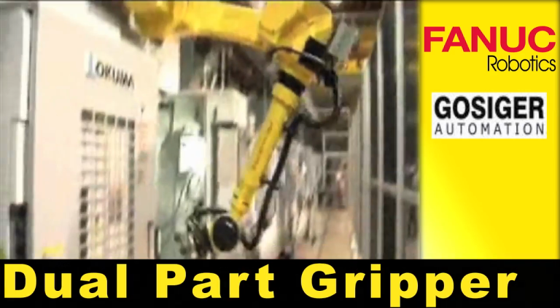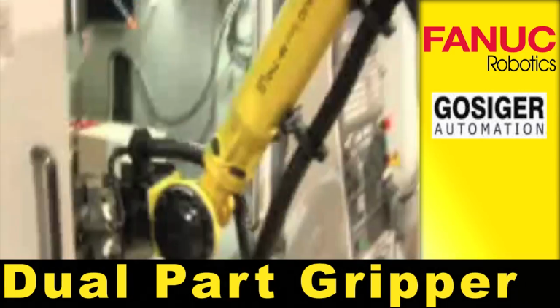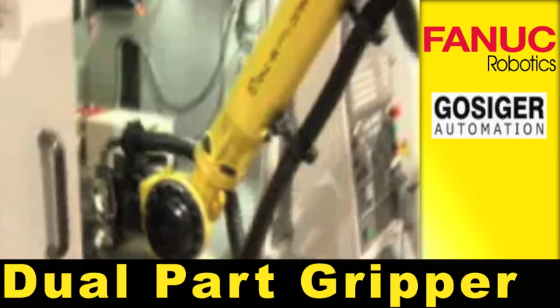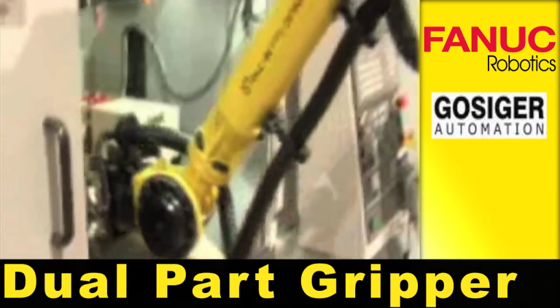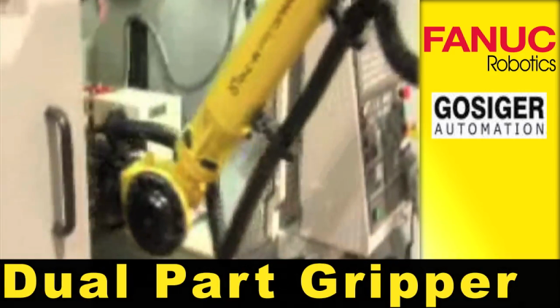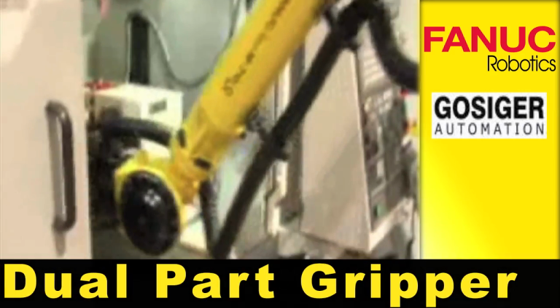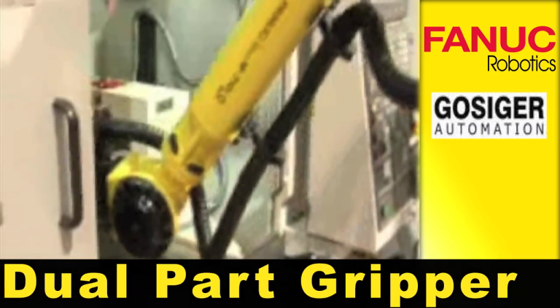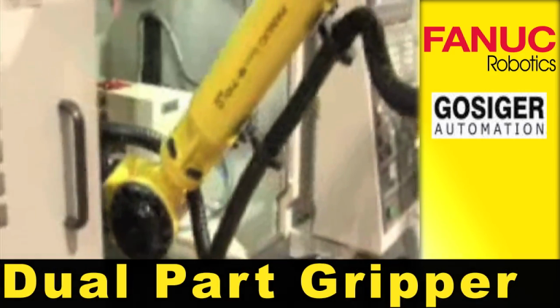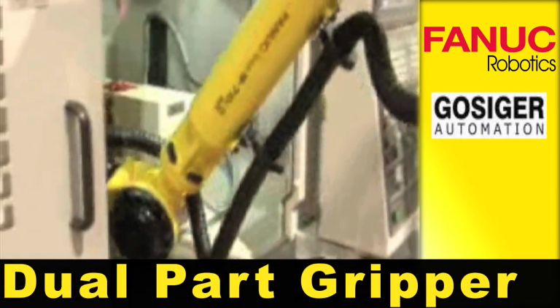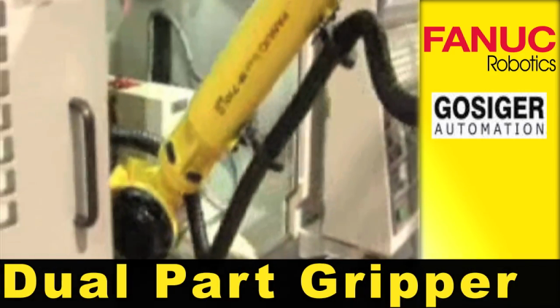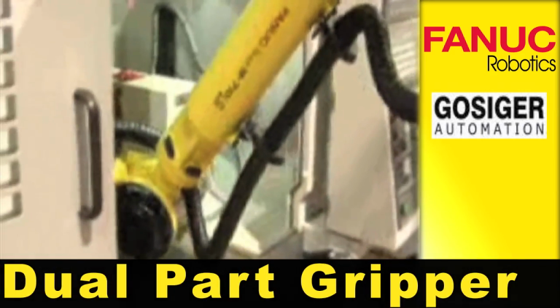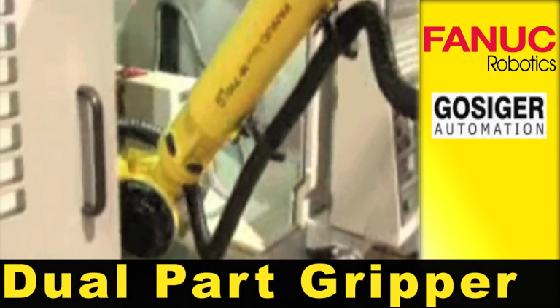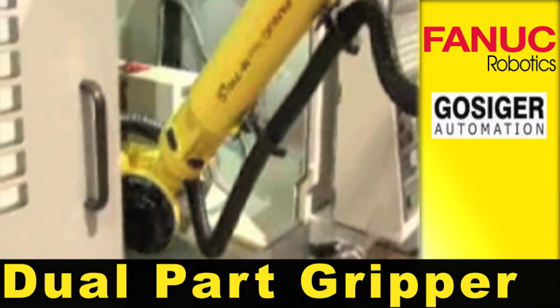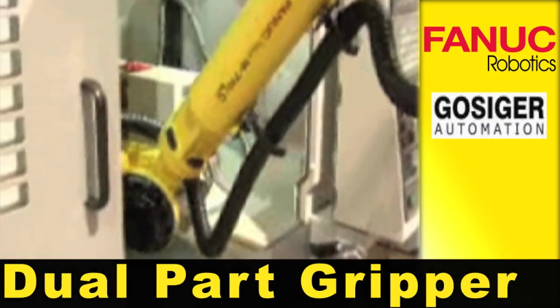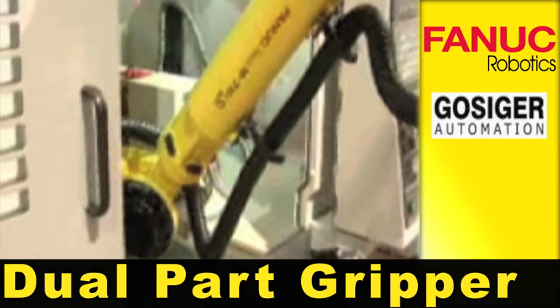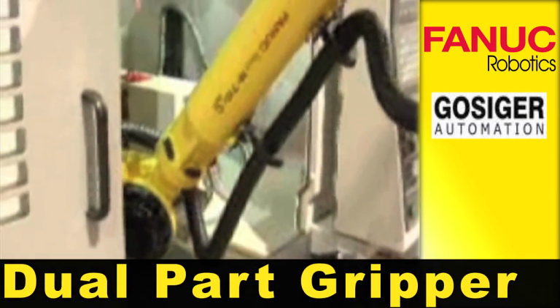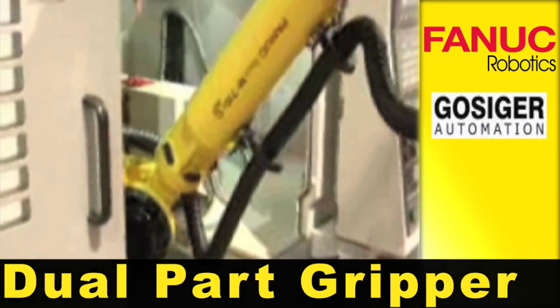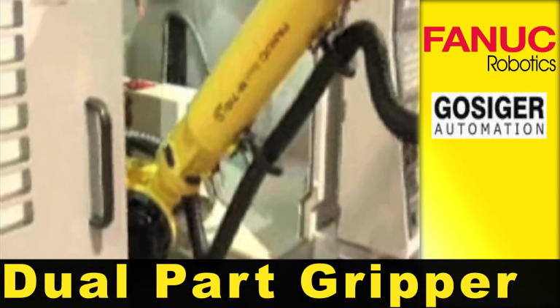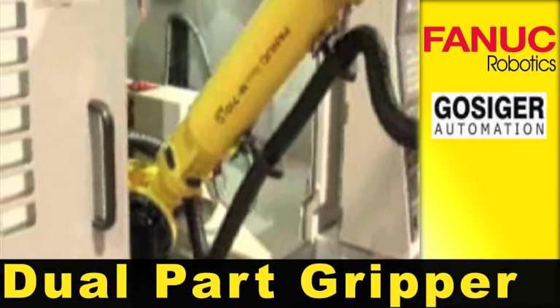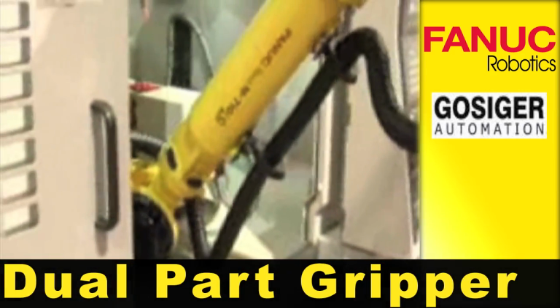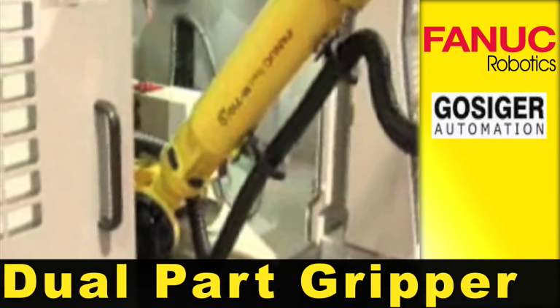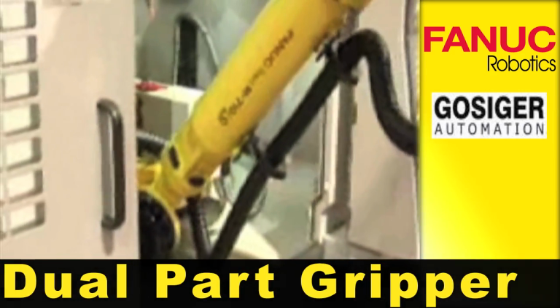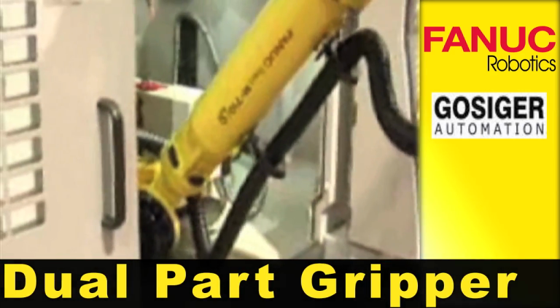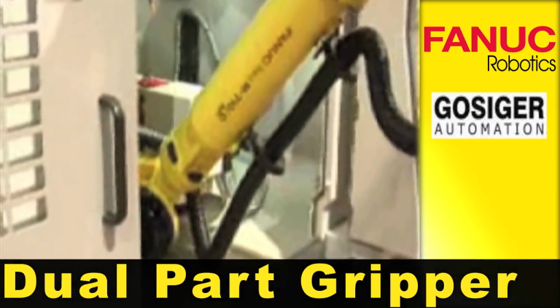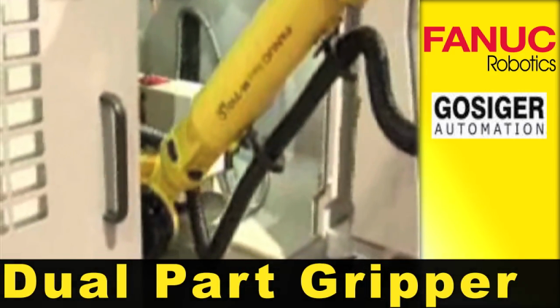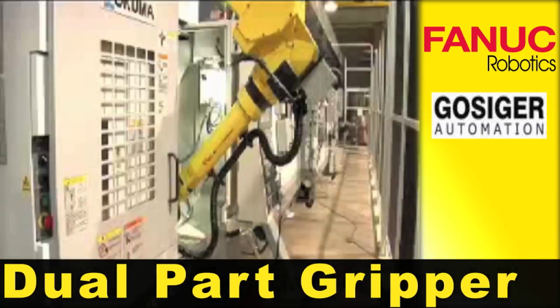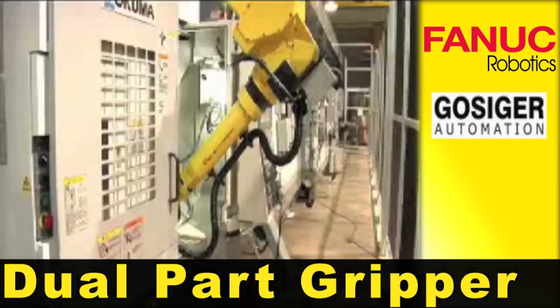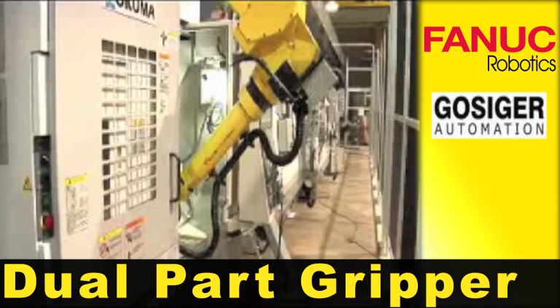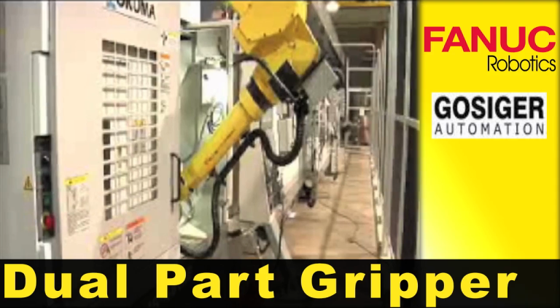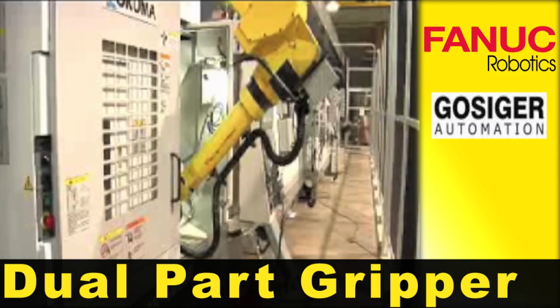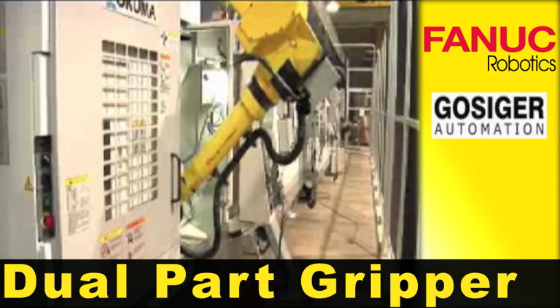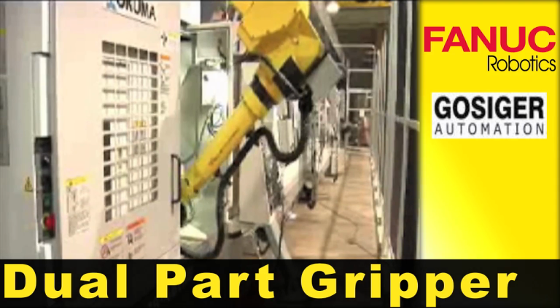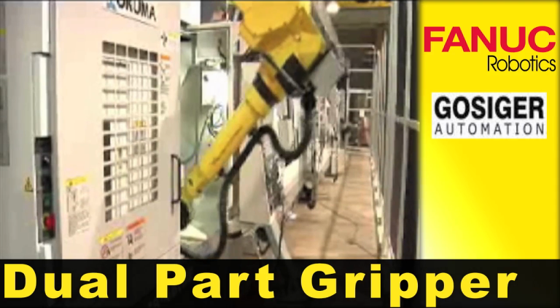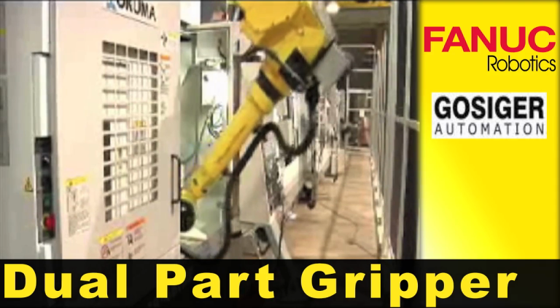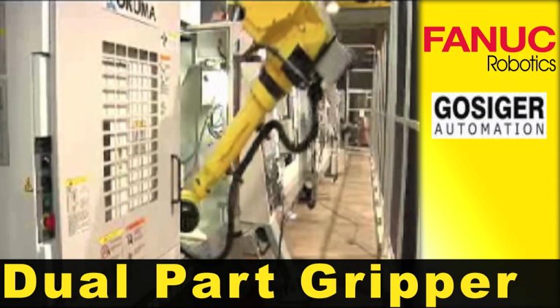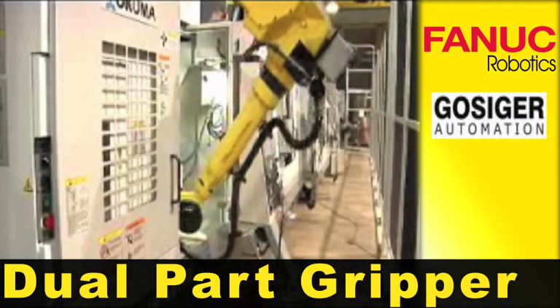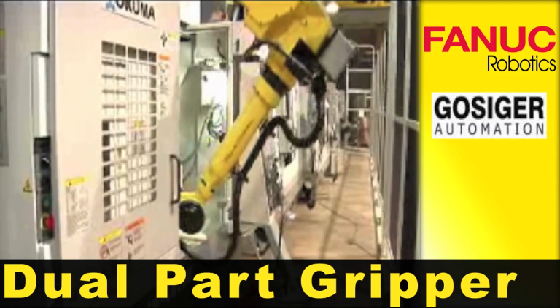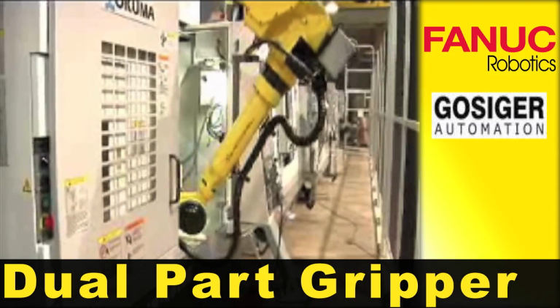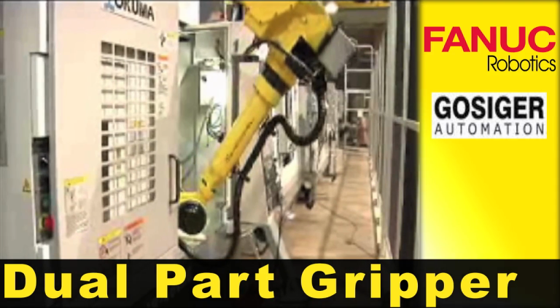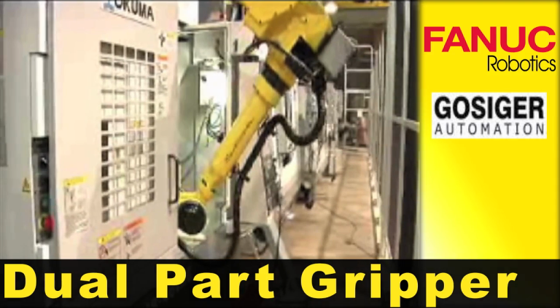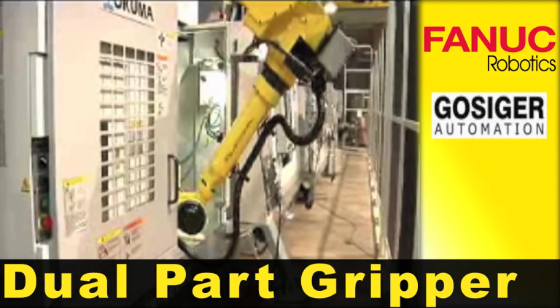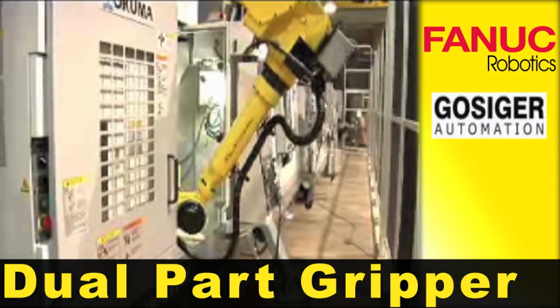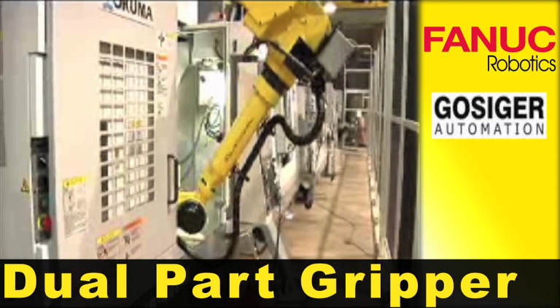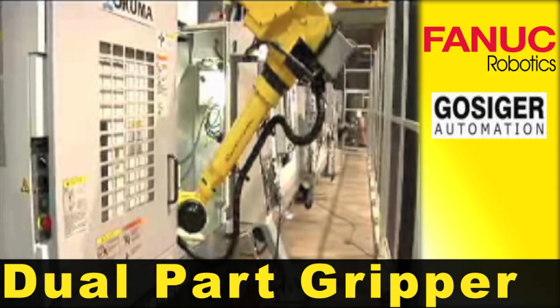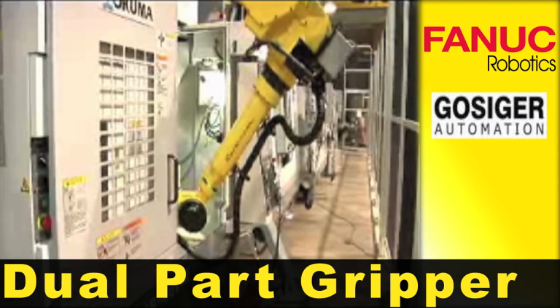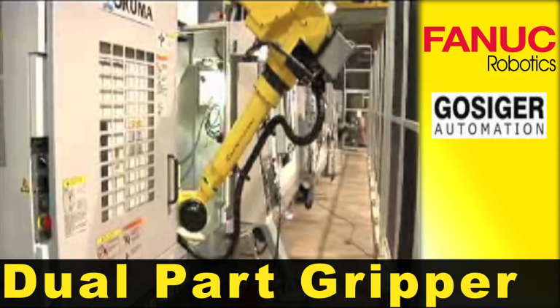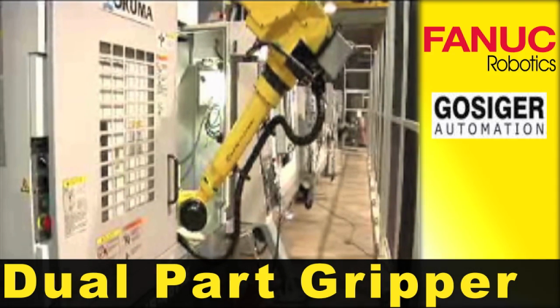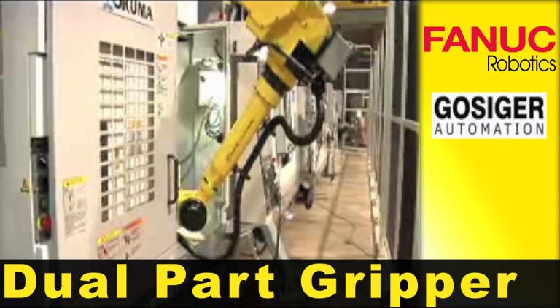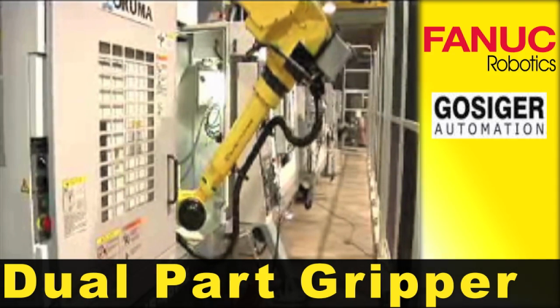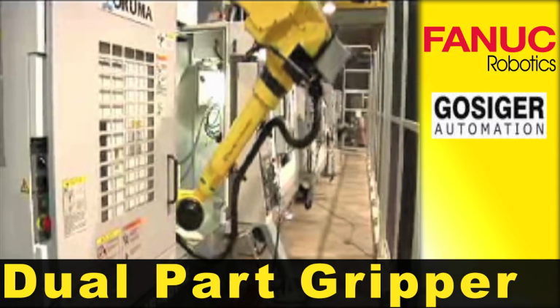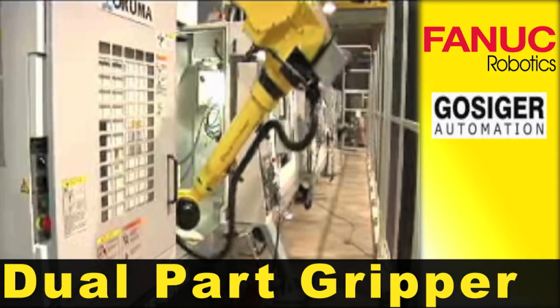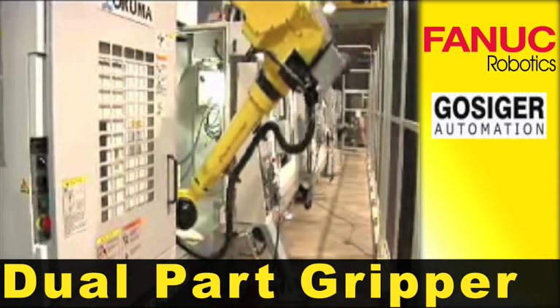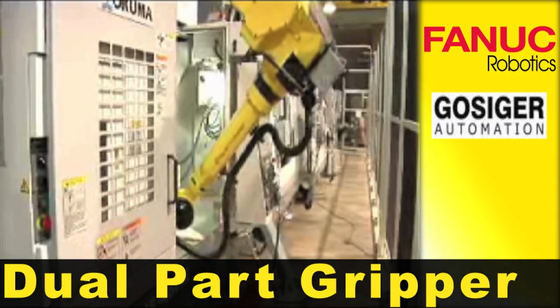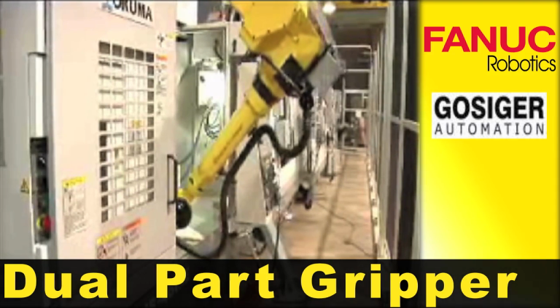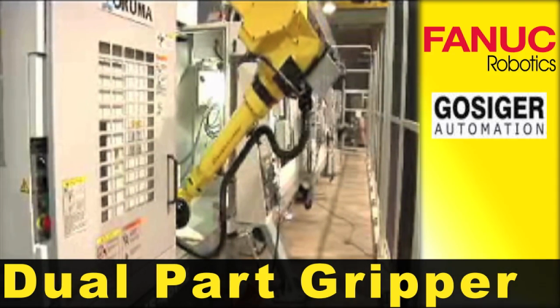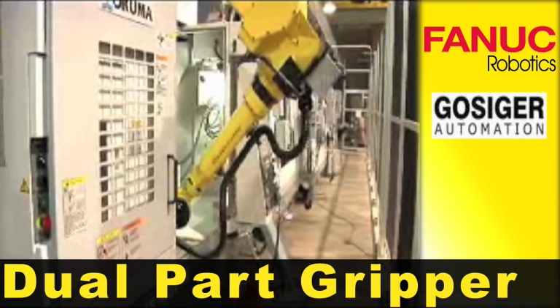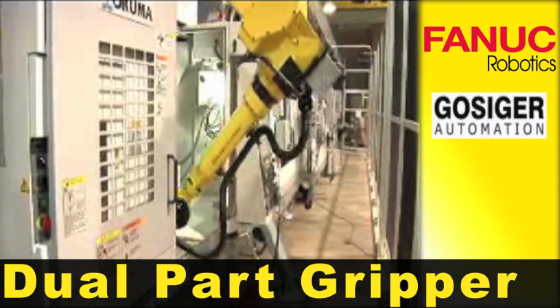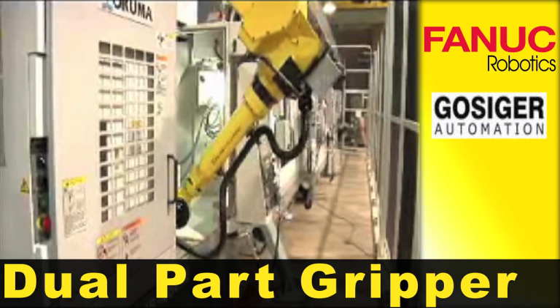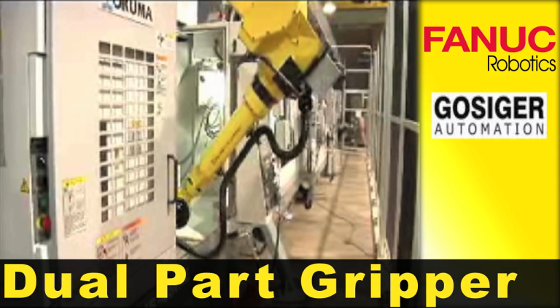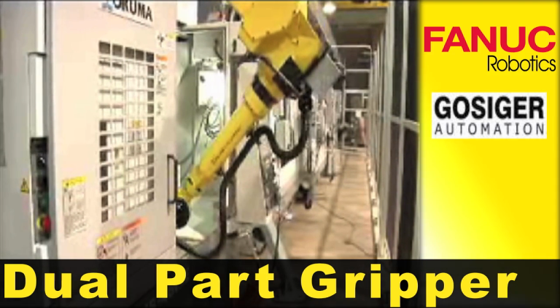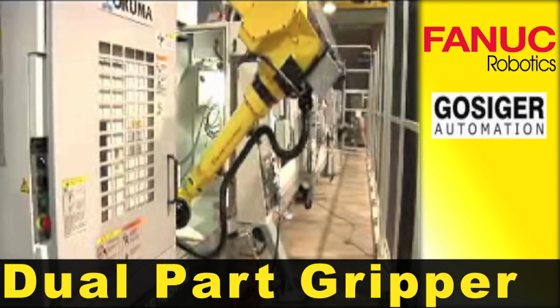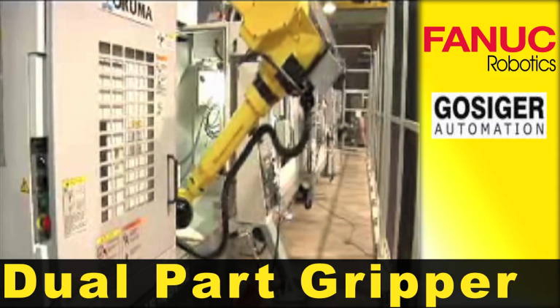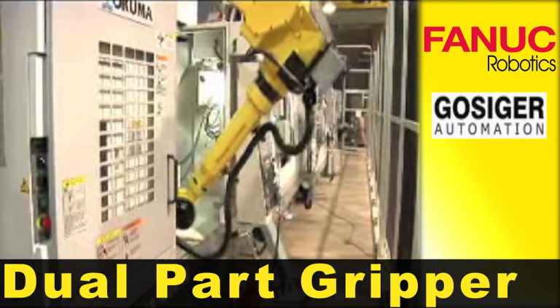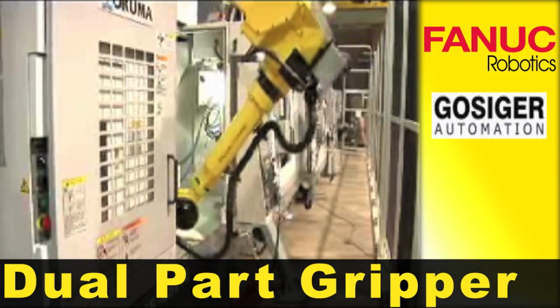Use of a two-part gripper increases system productivity by reducing the time required to unload the finished part and load the raw part.